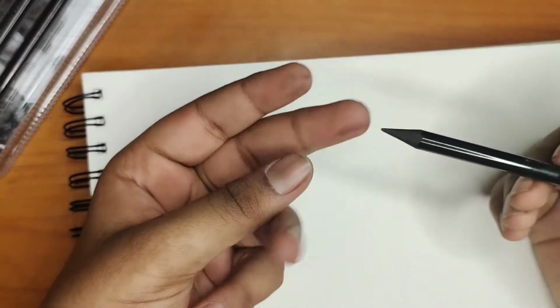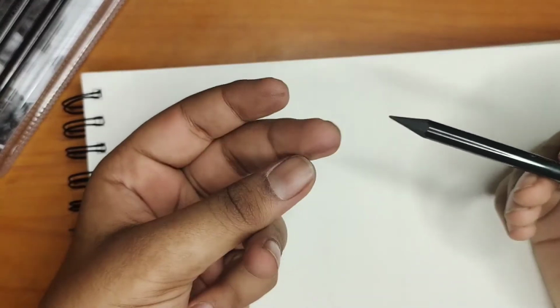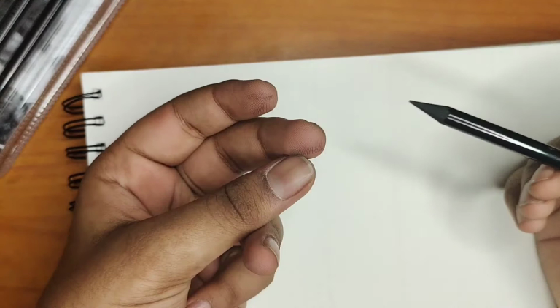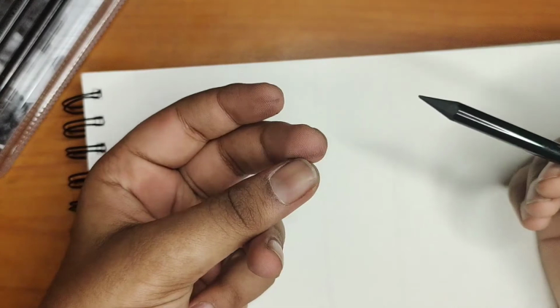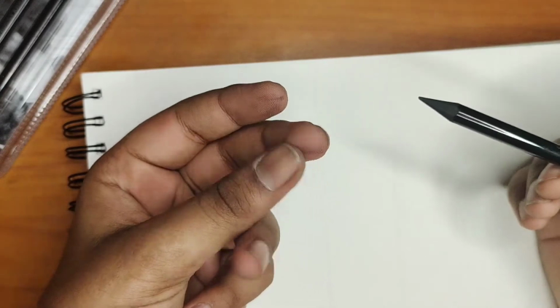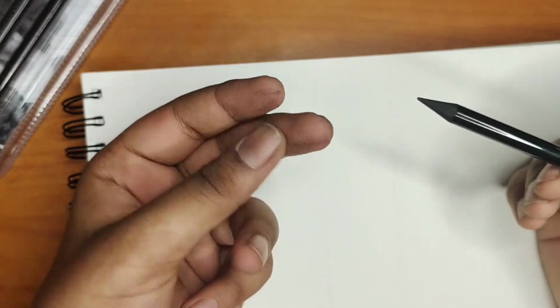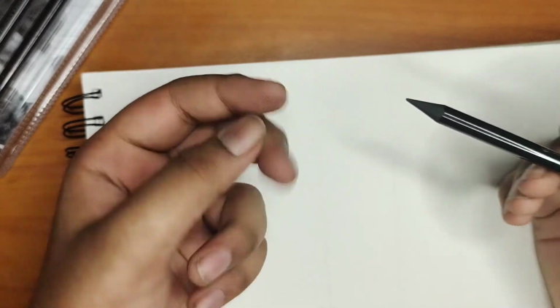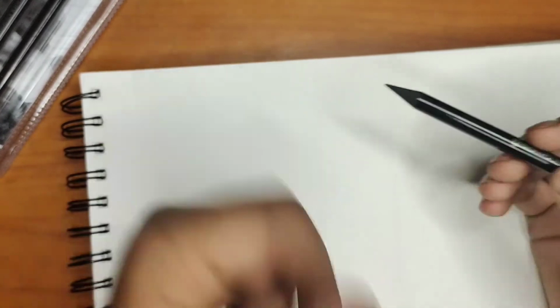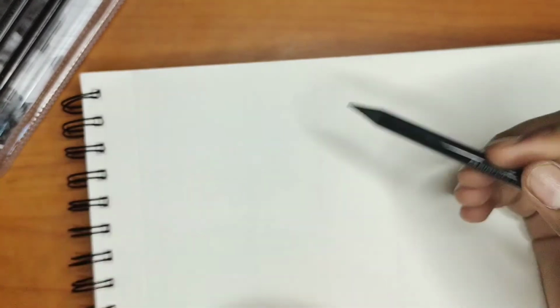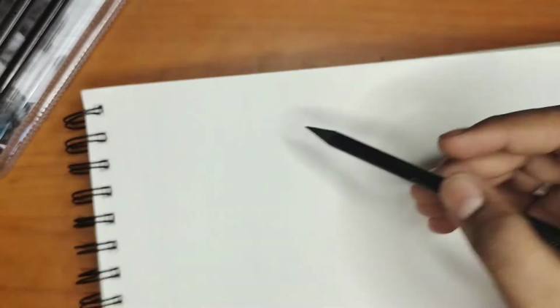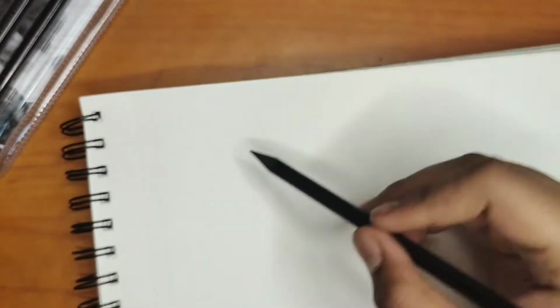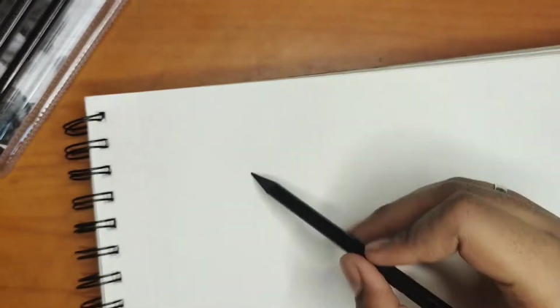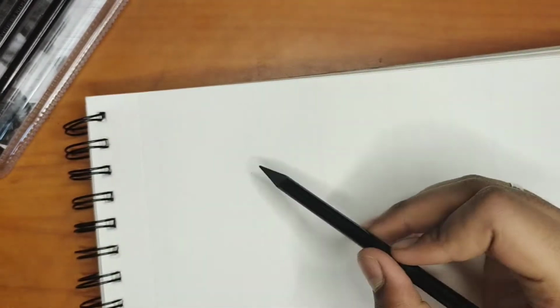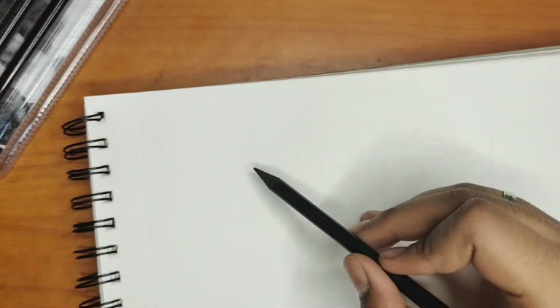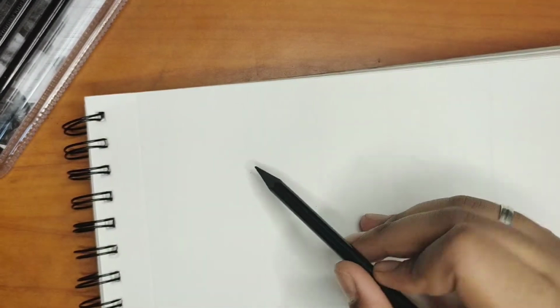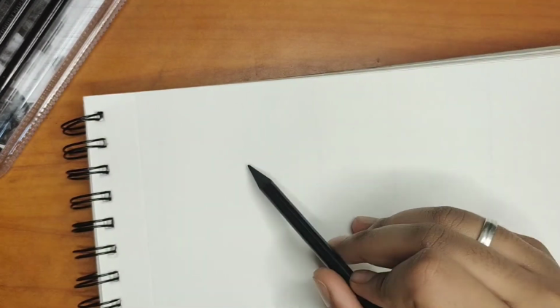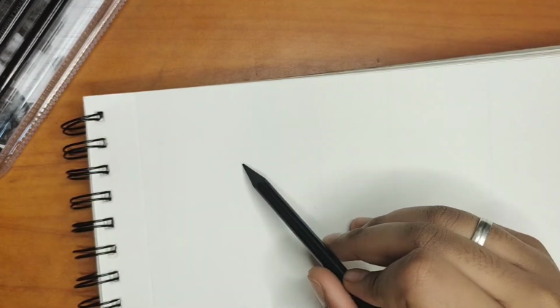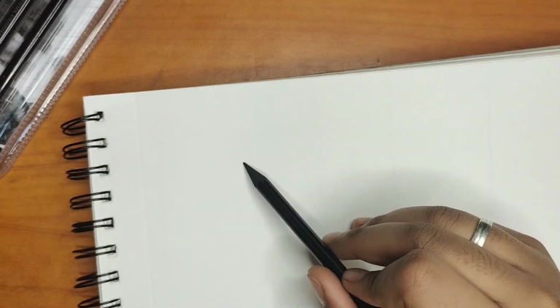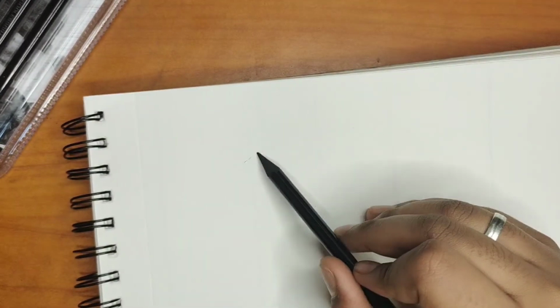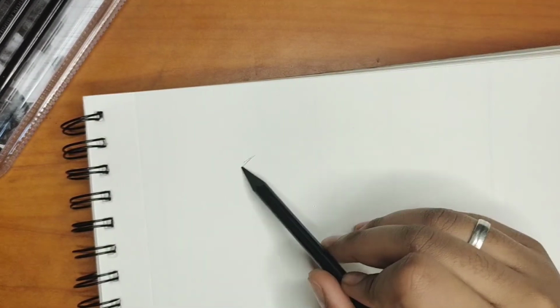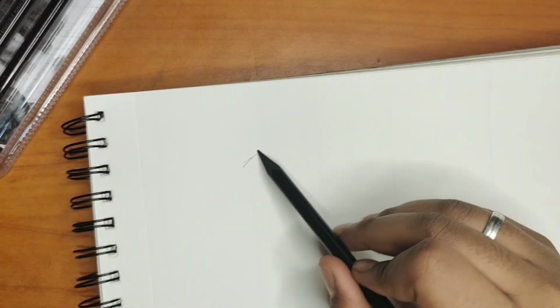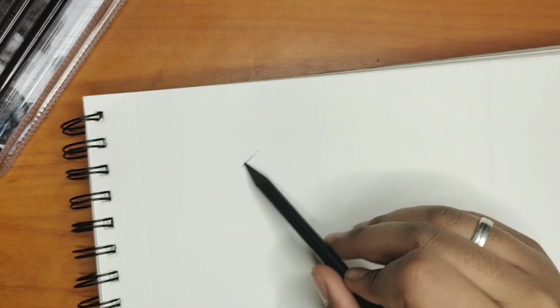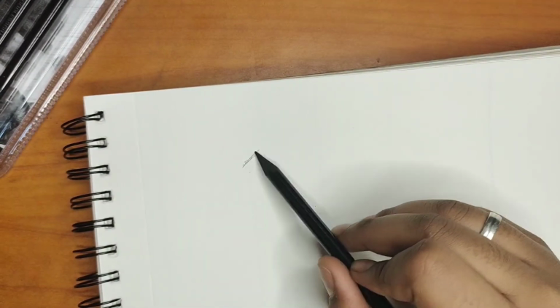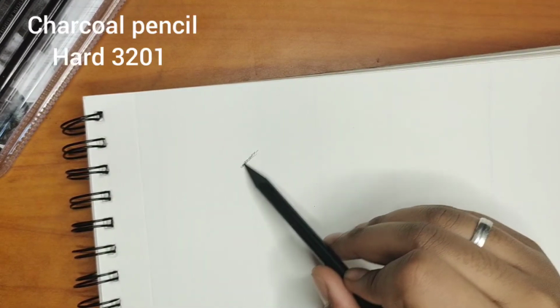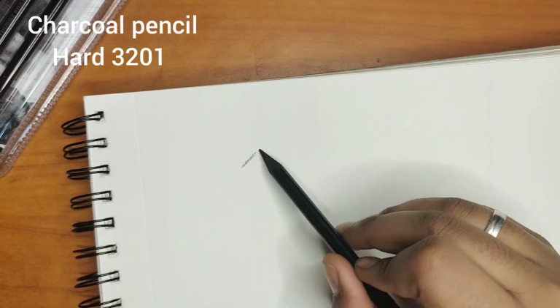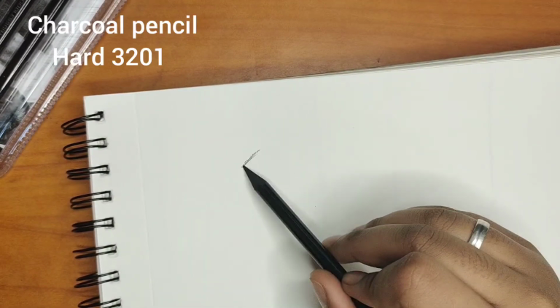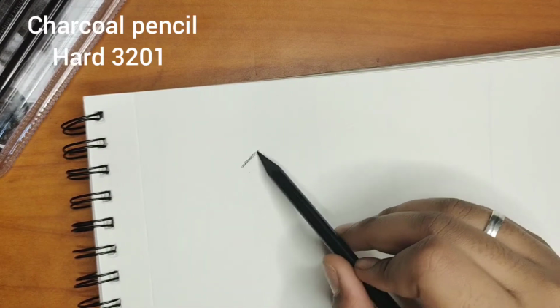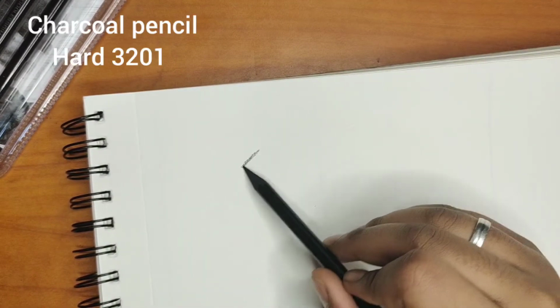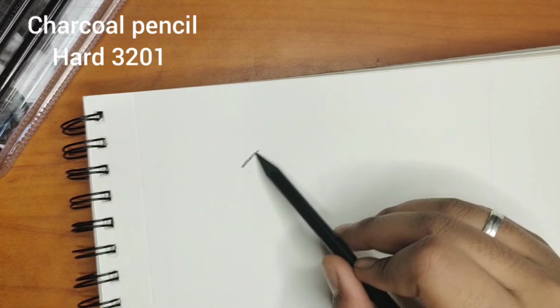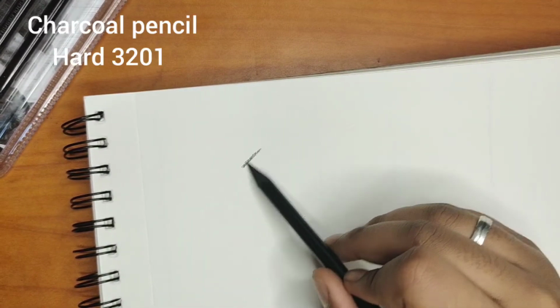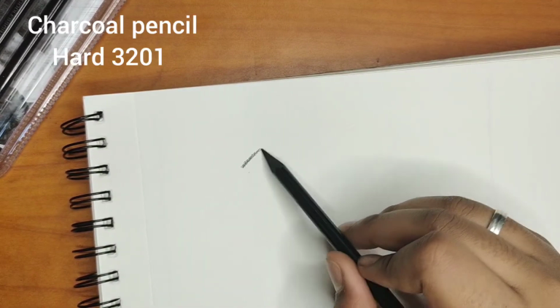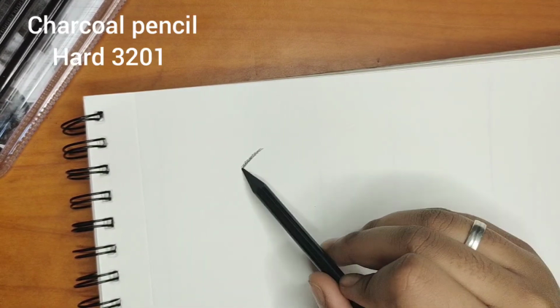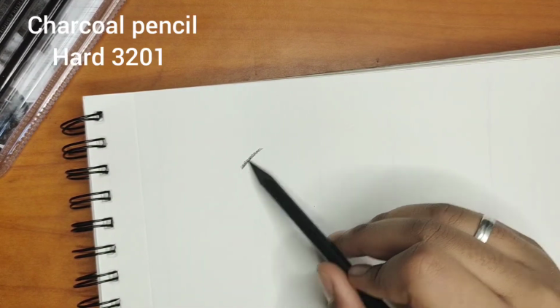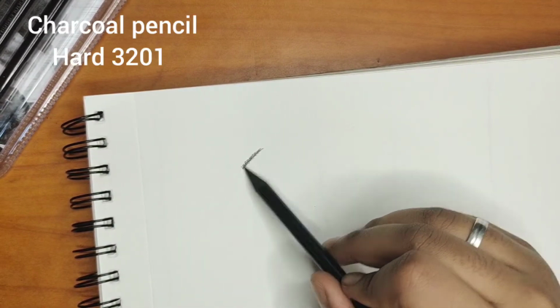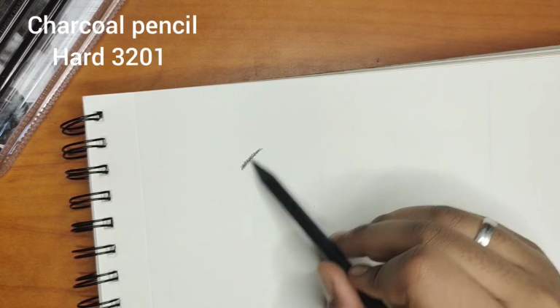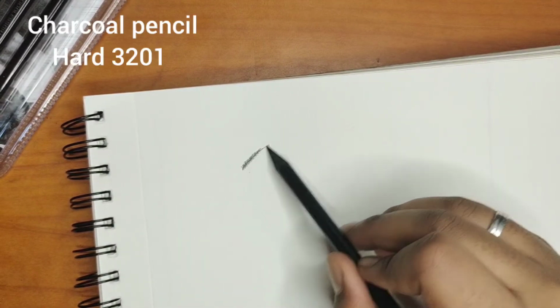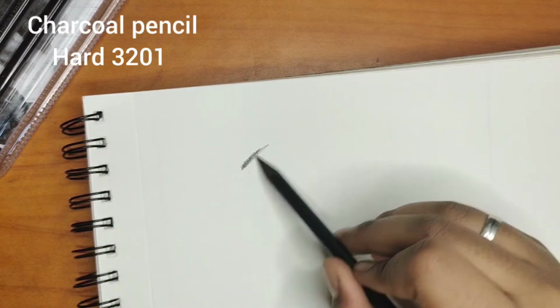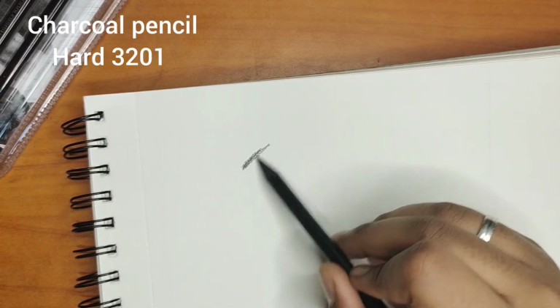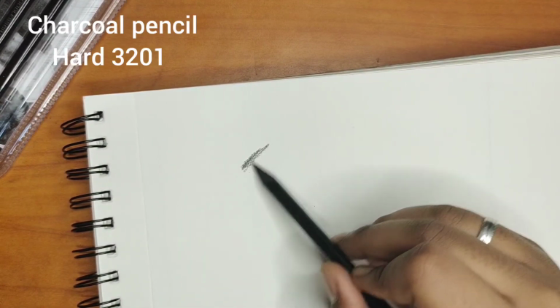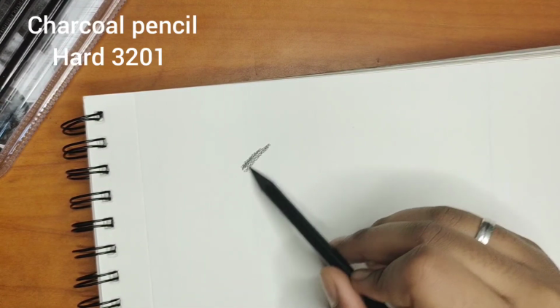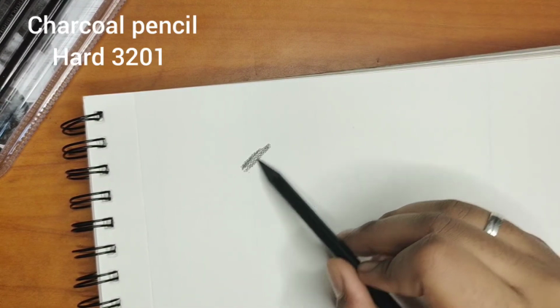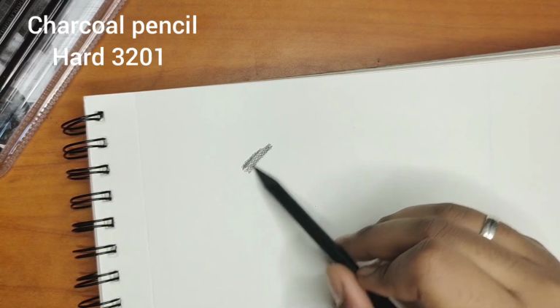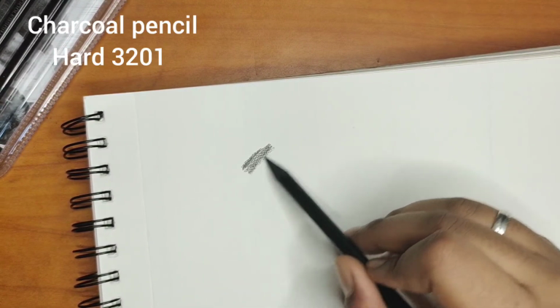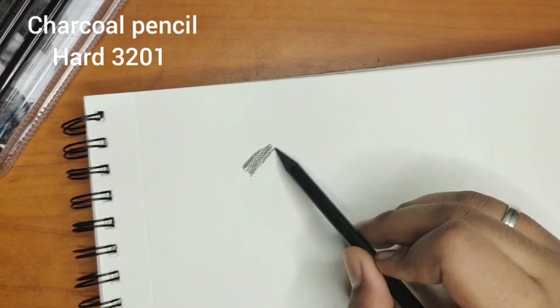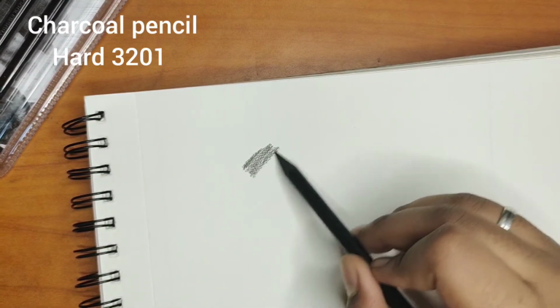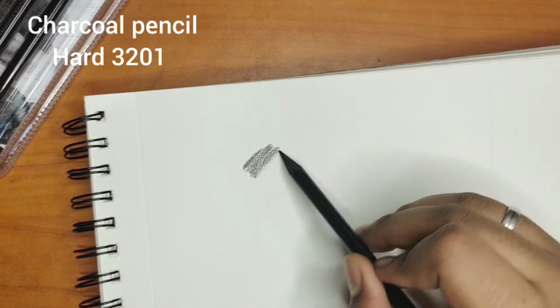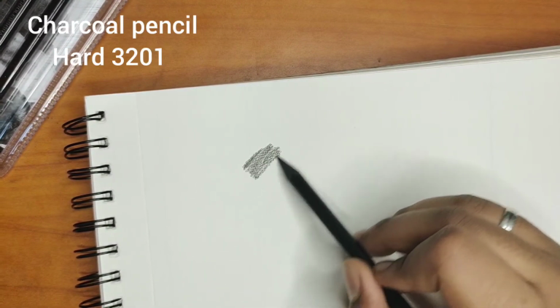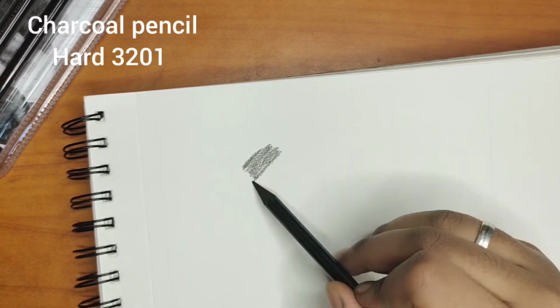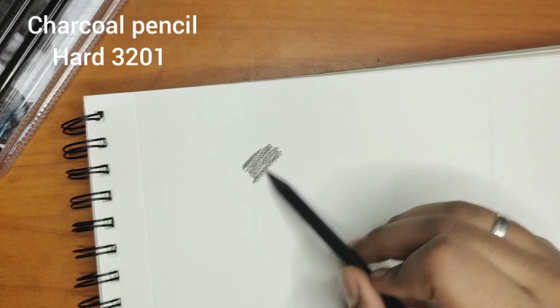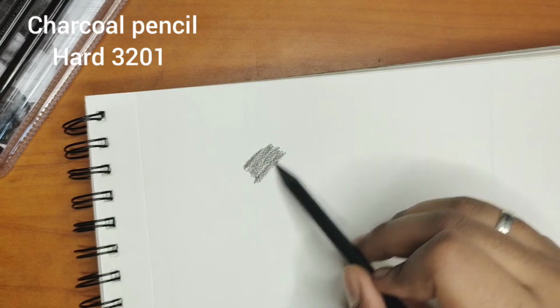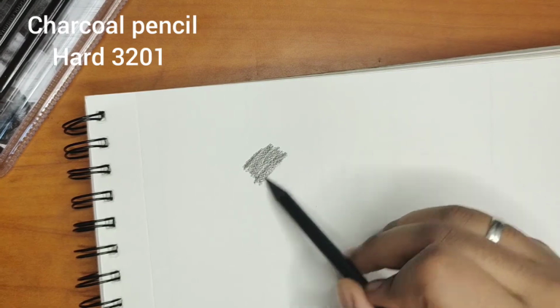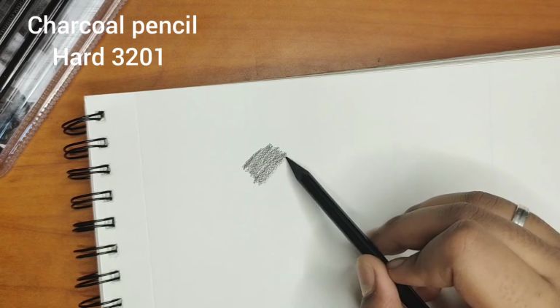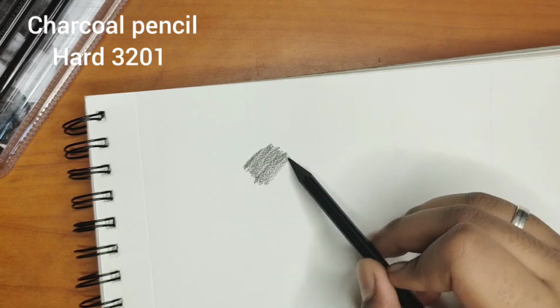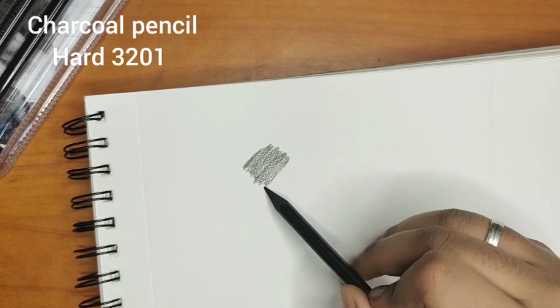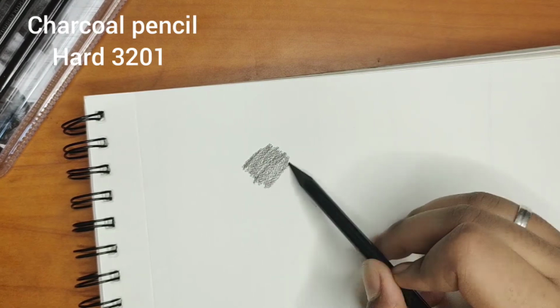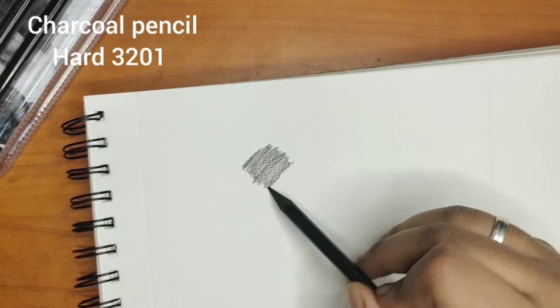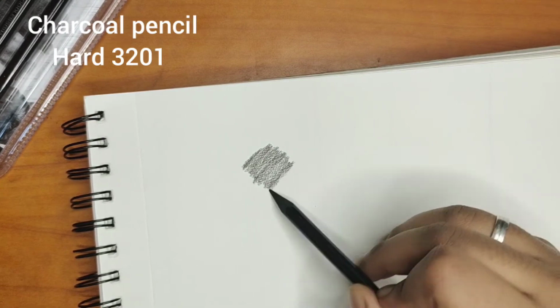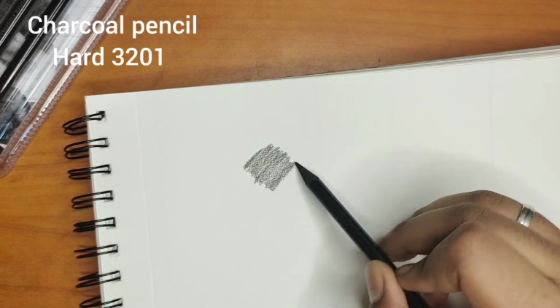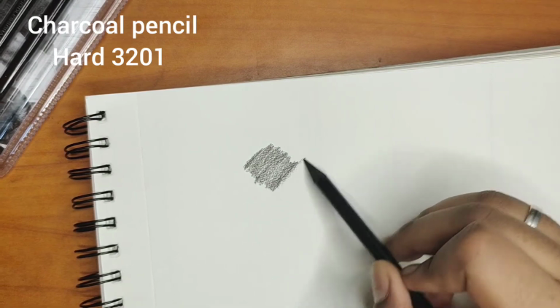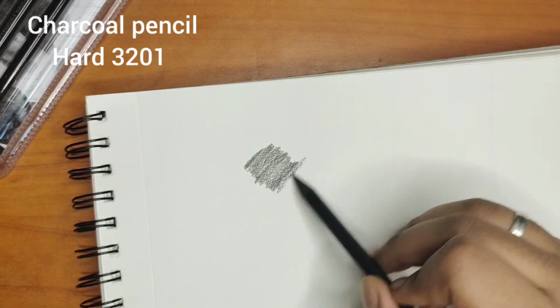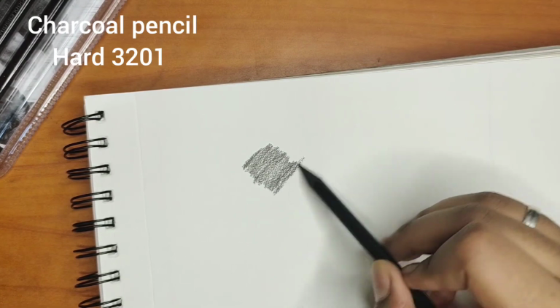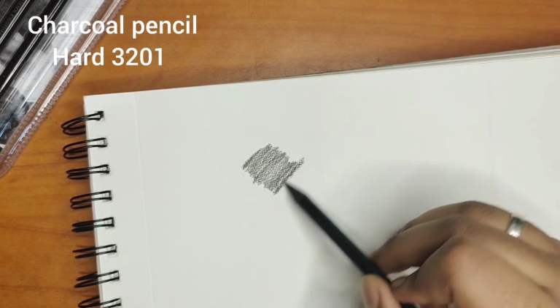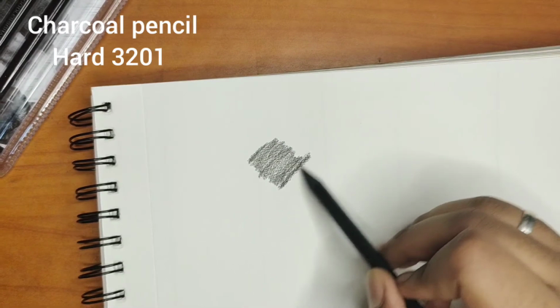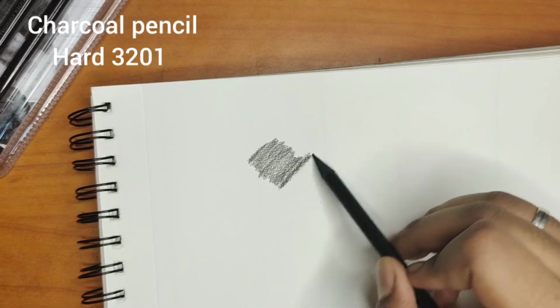Now I am going to use charcoal hard pencil. We can use these pencils in charcoal drawing.